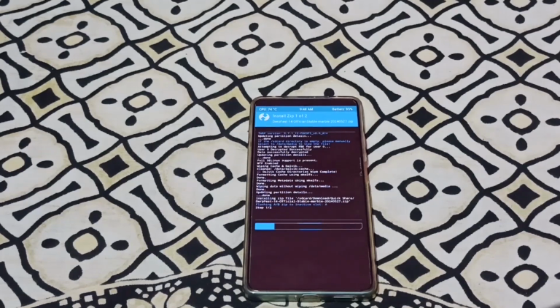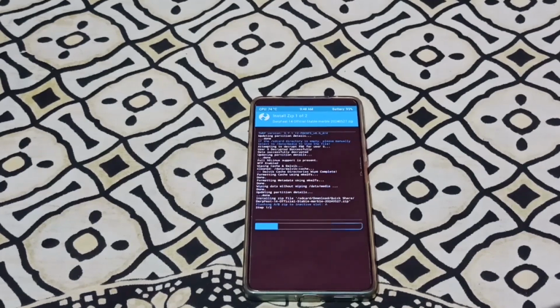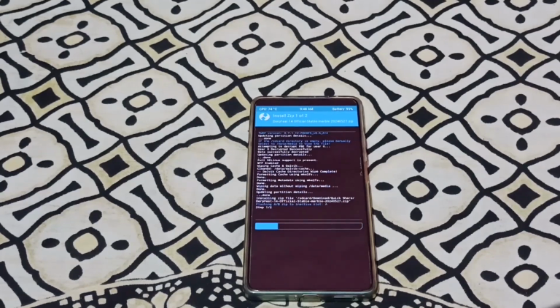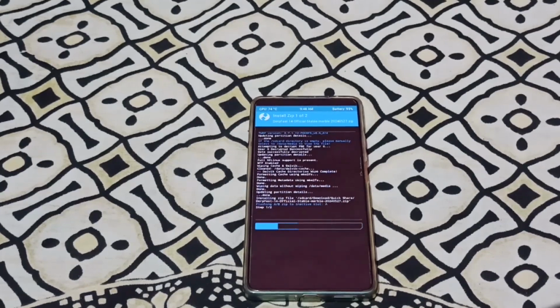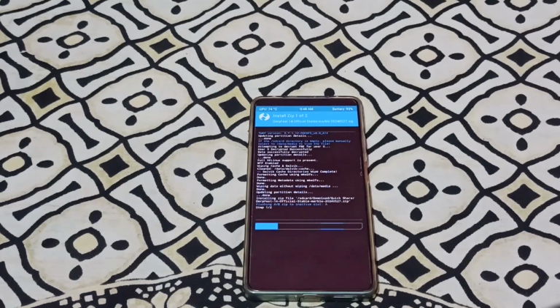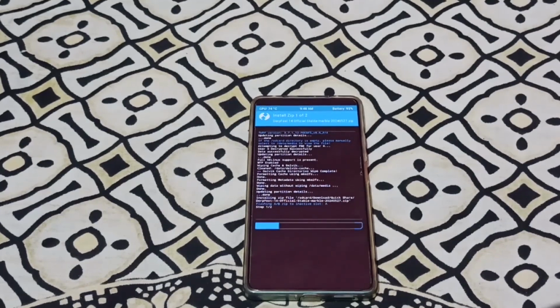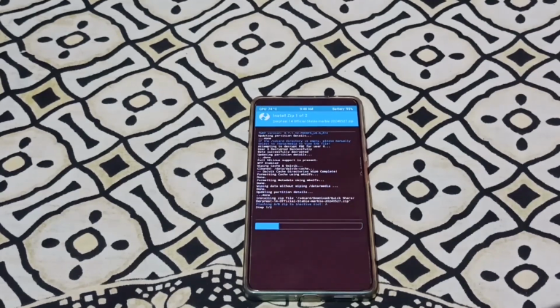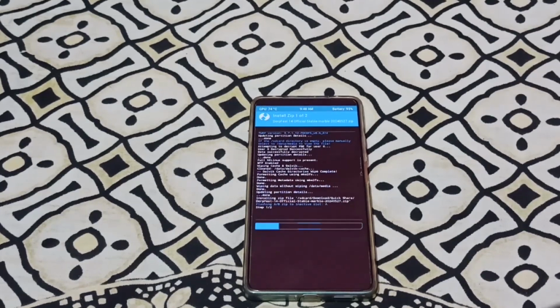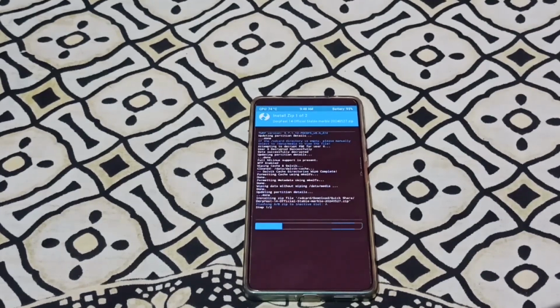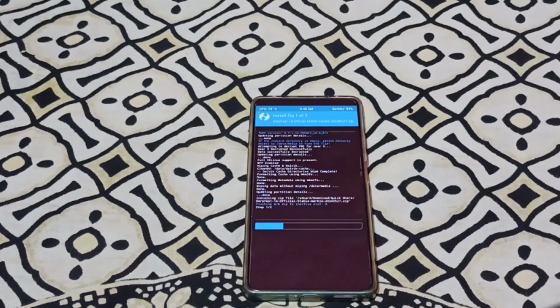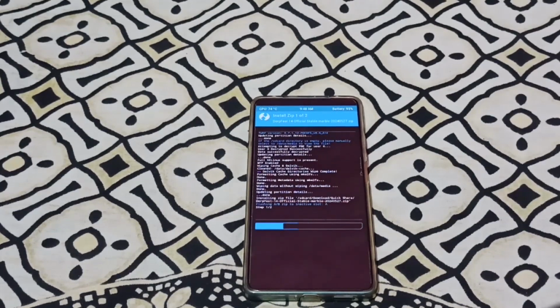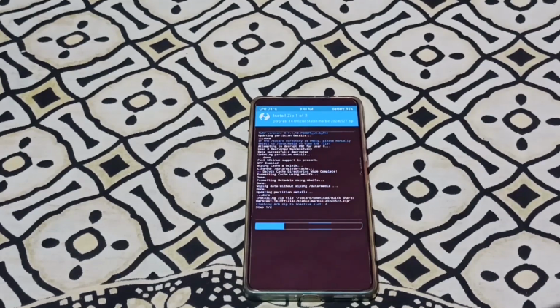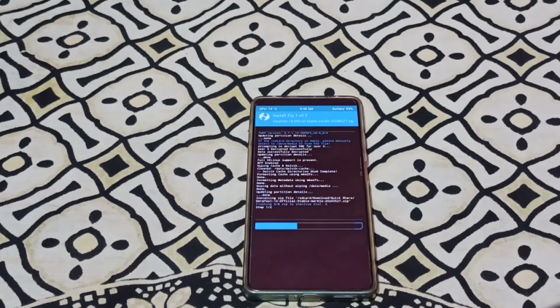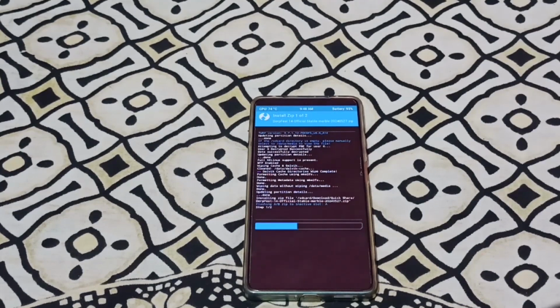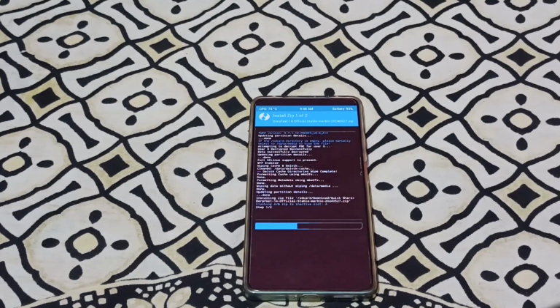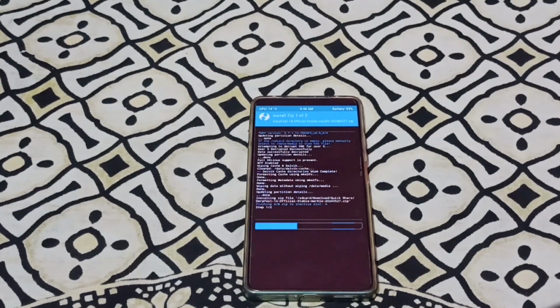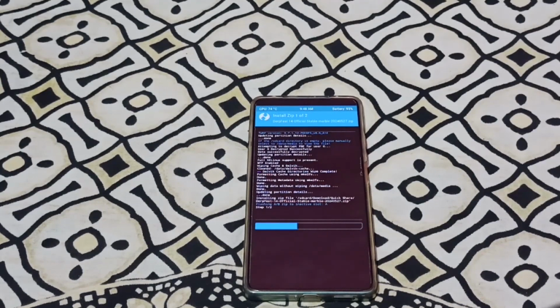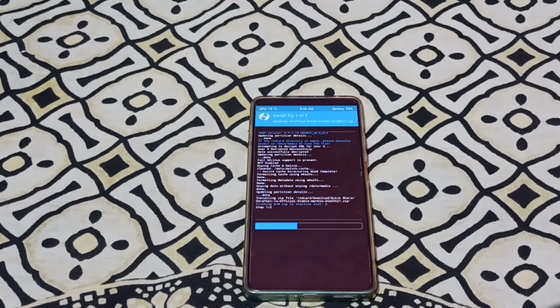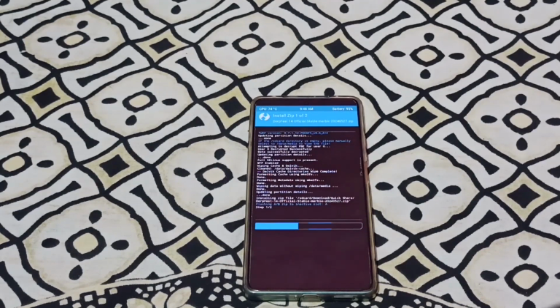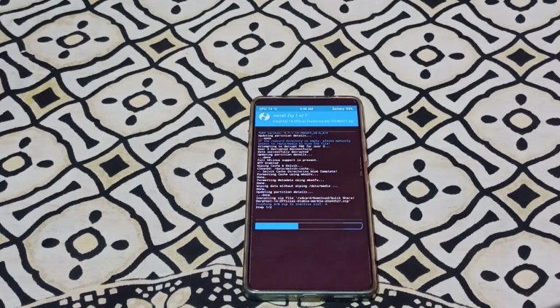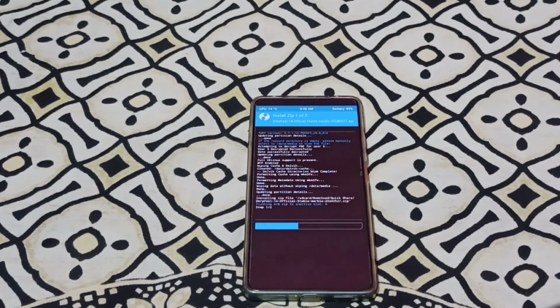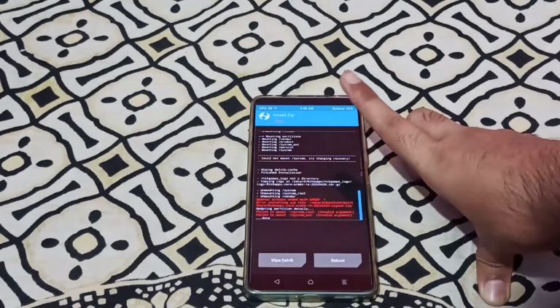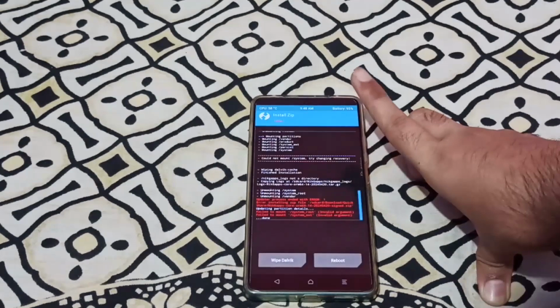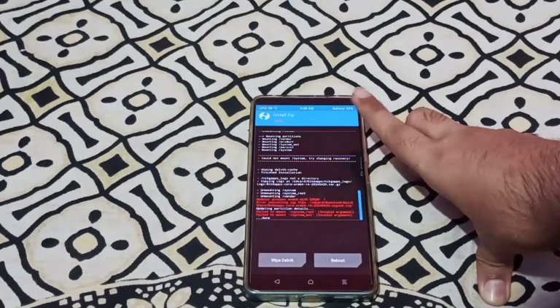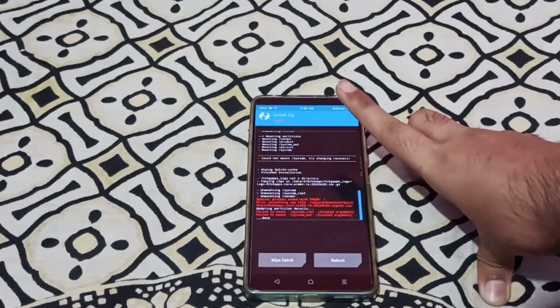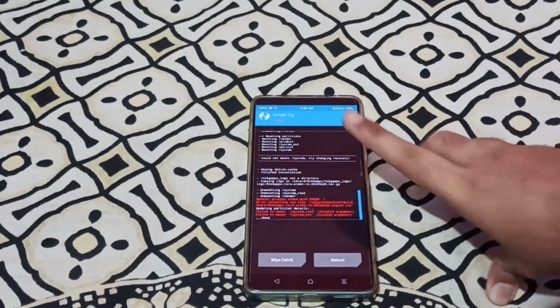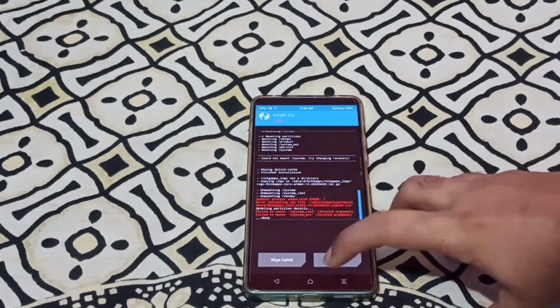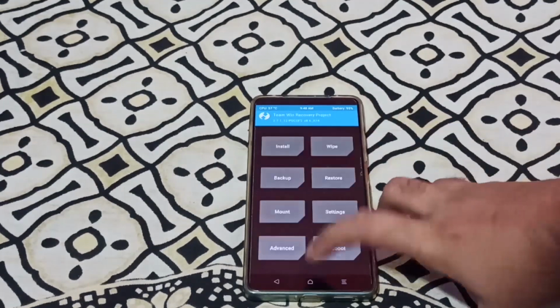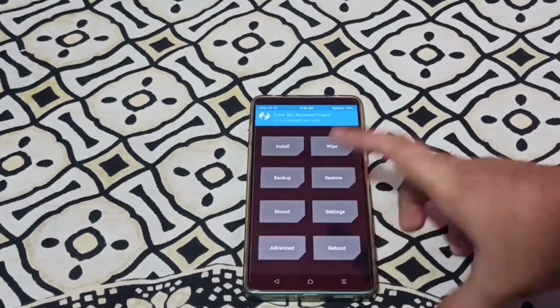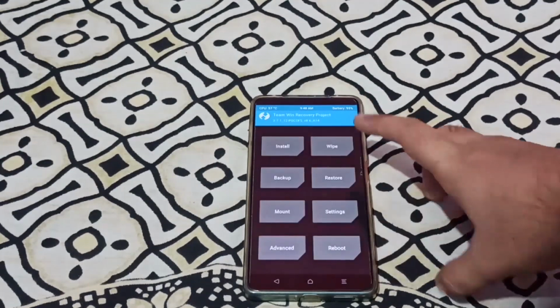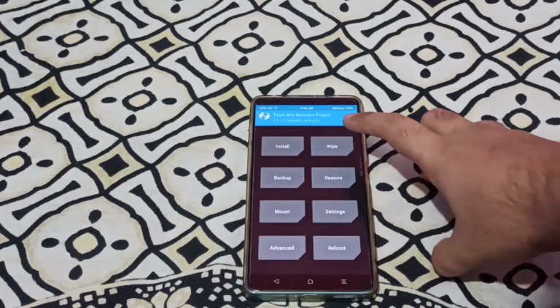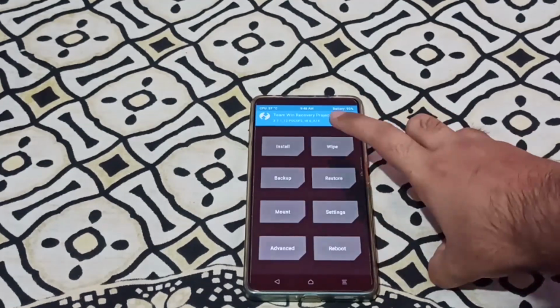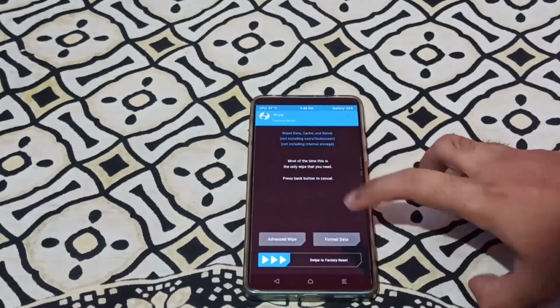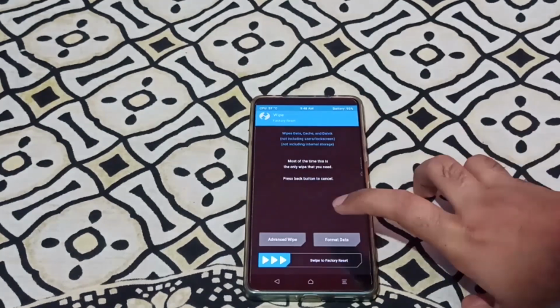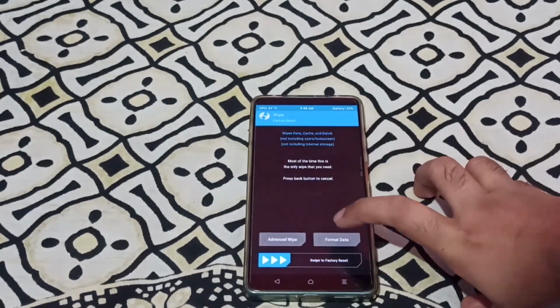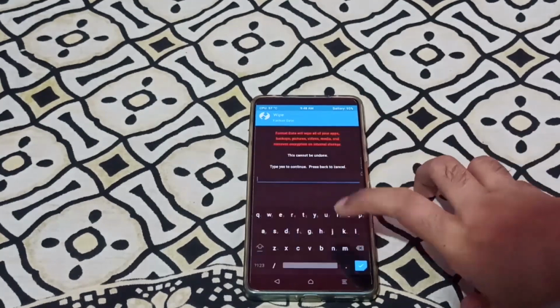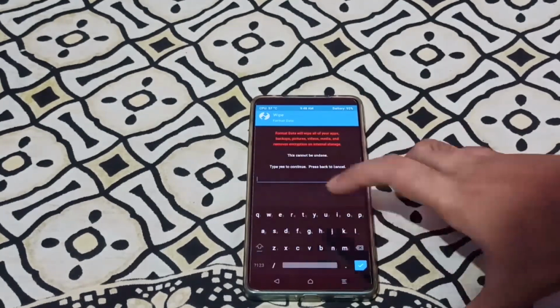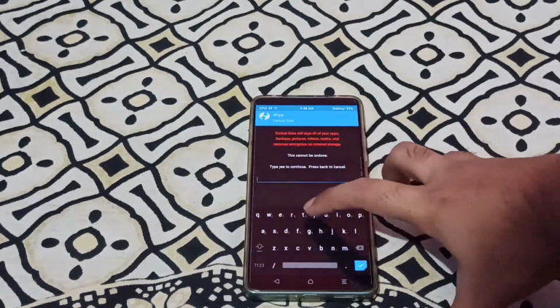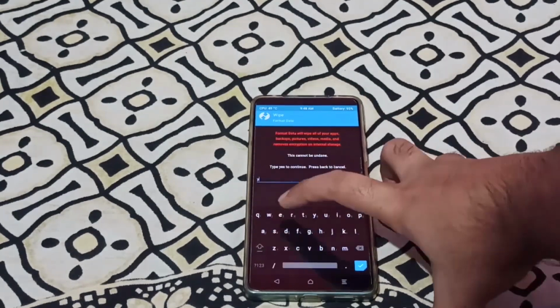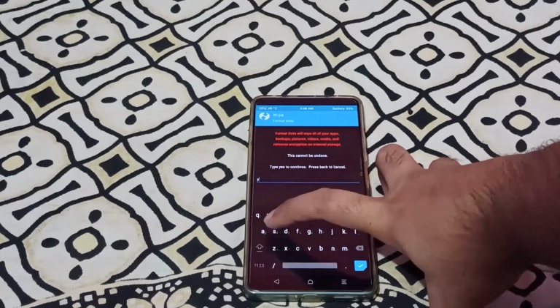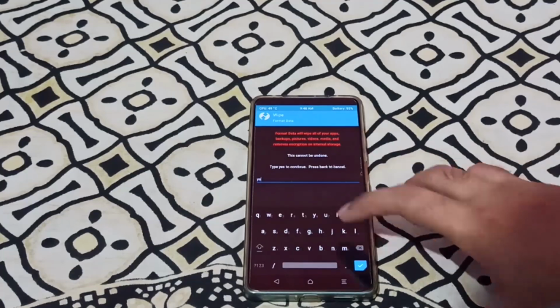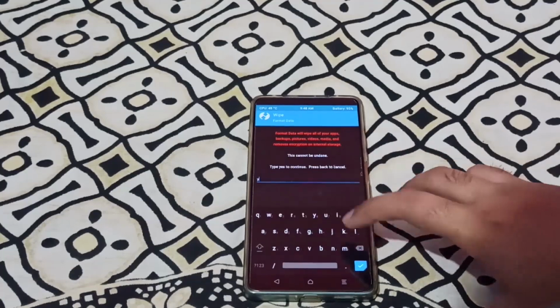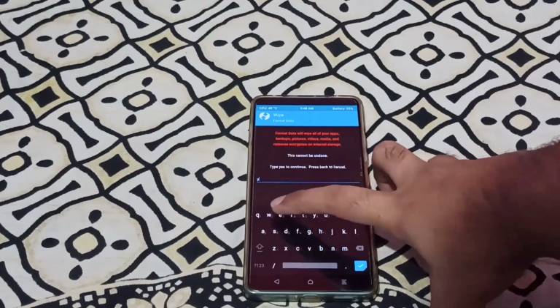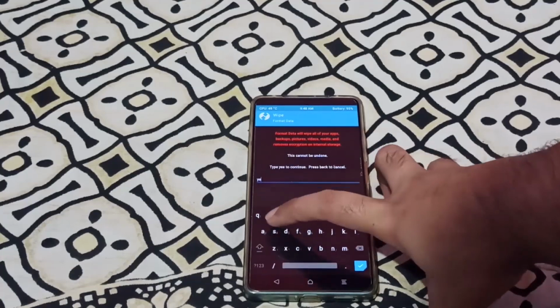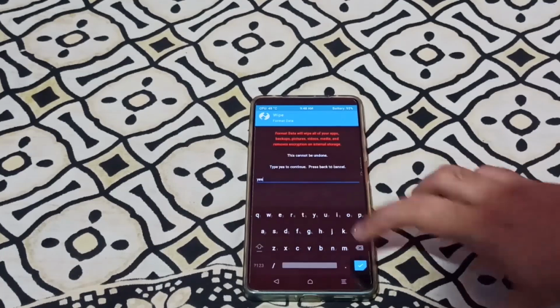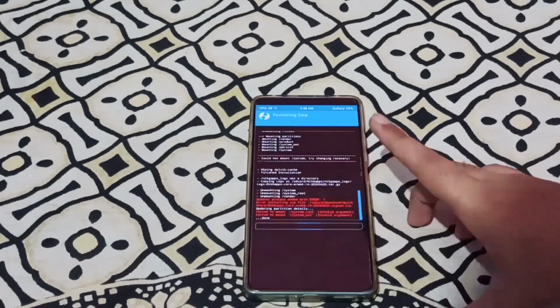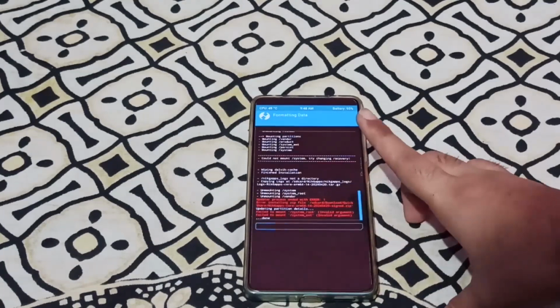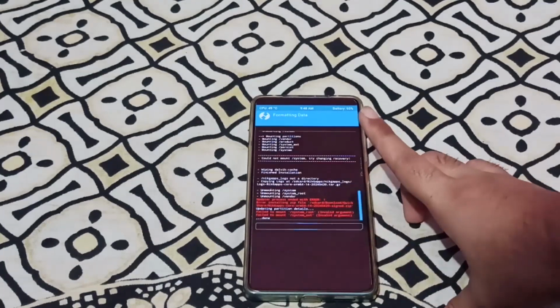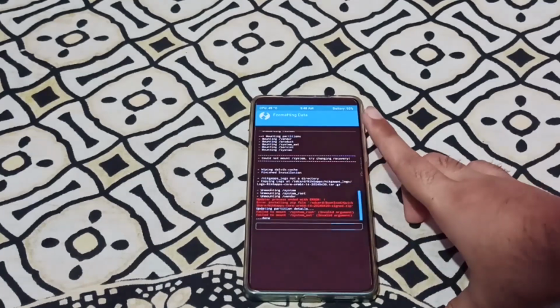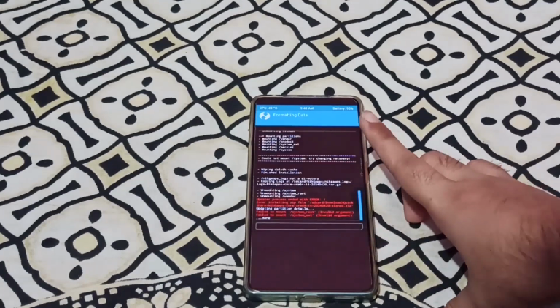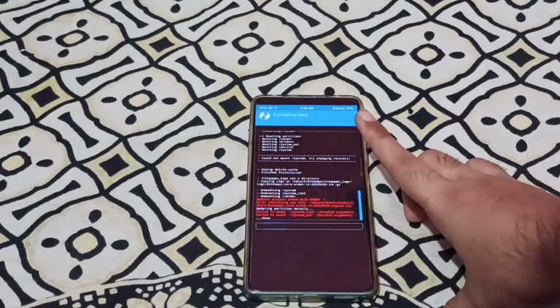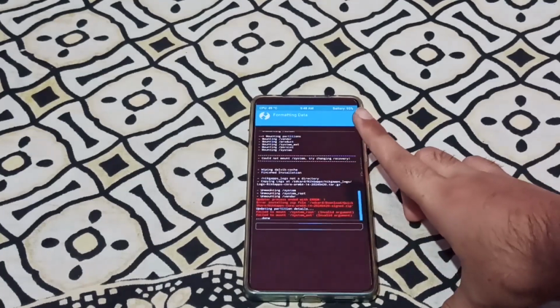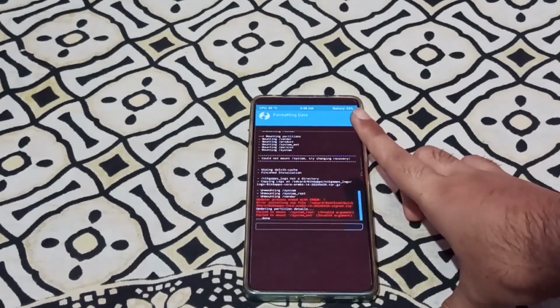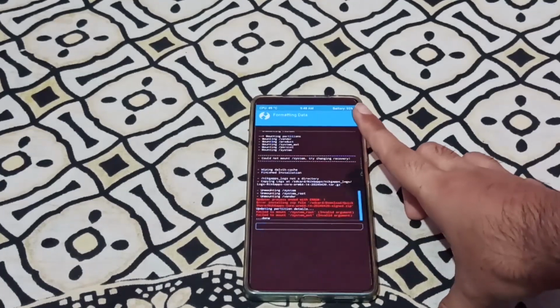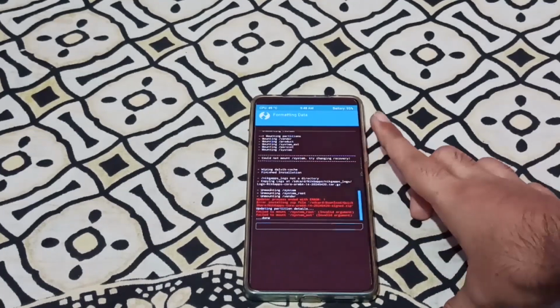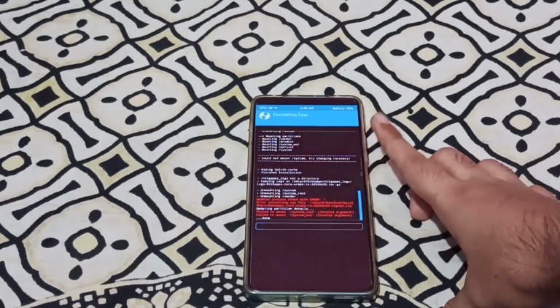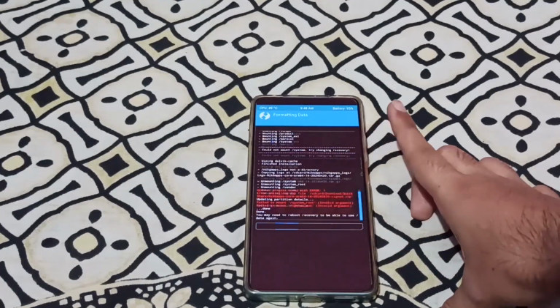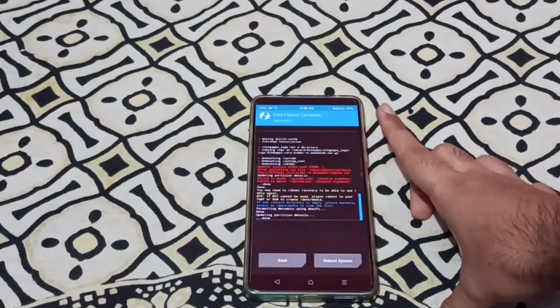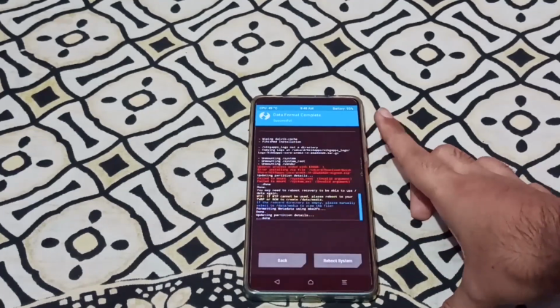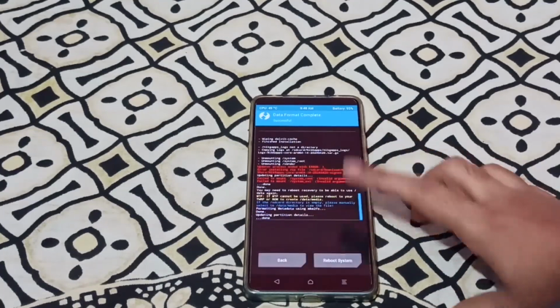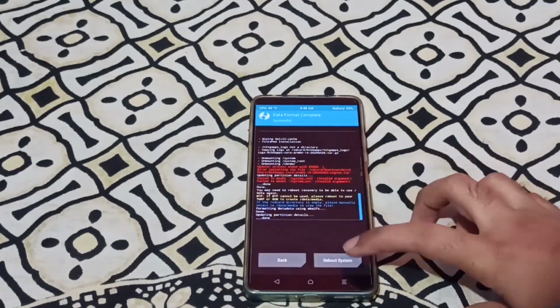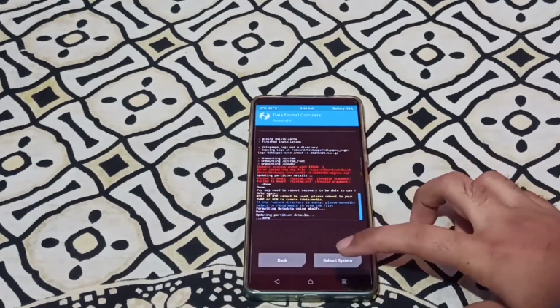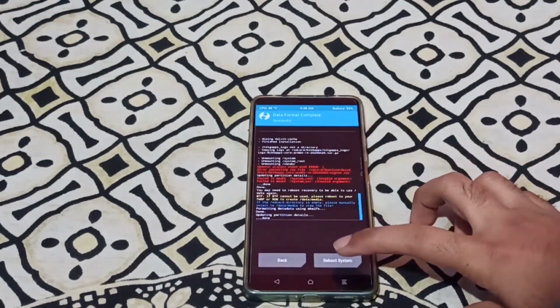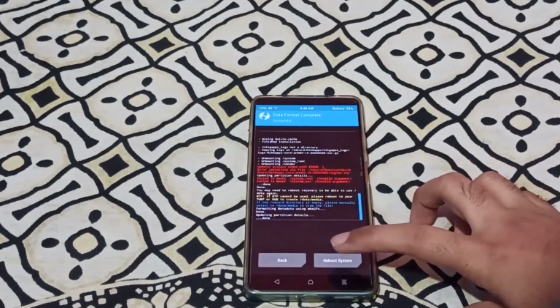I feel step 1 is going to be completed. So the ROM data — just type in yes and then reboot system.